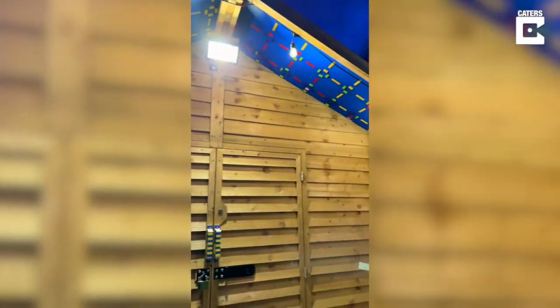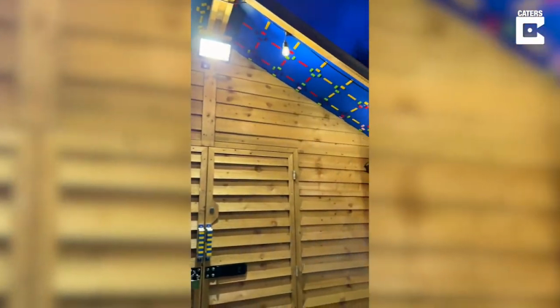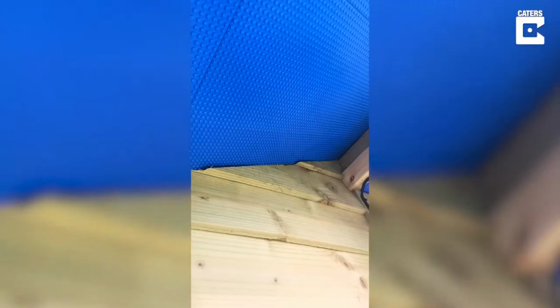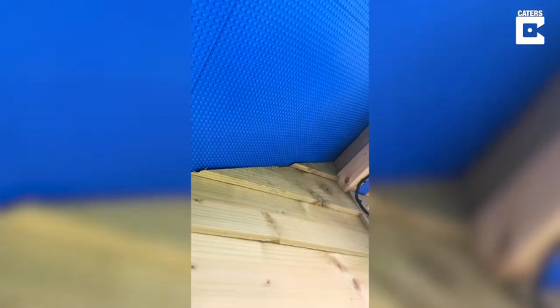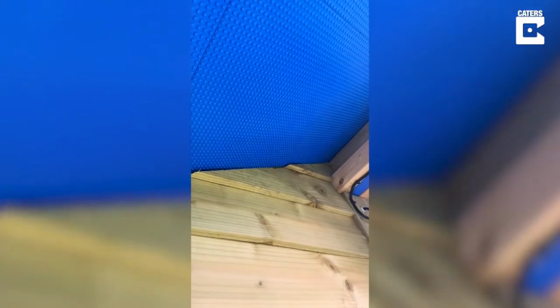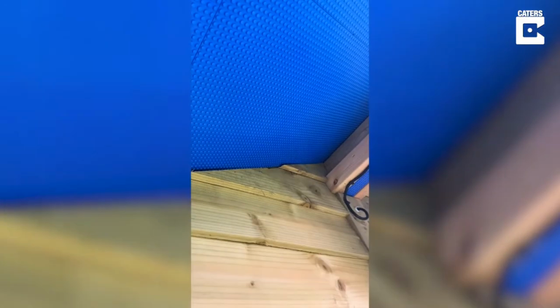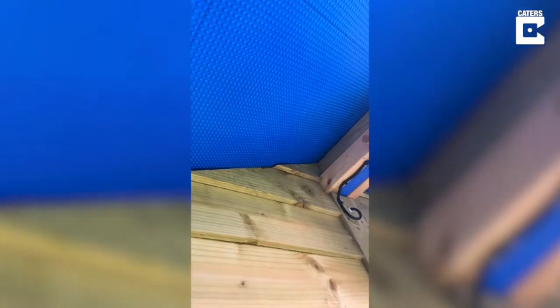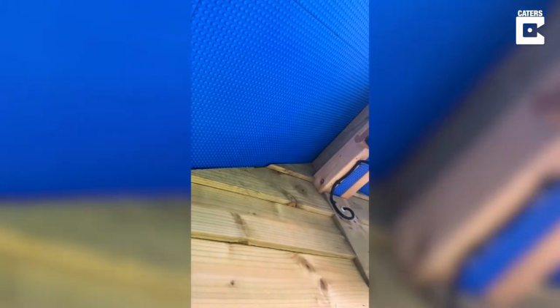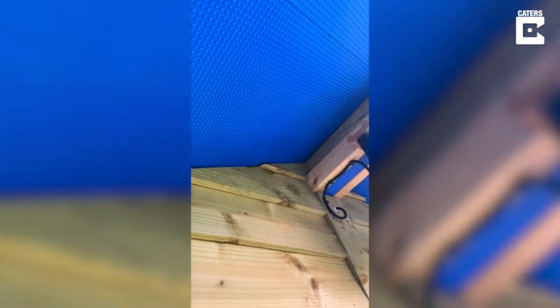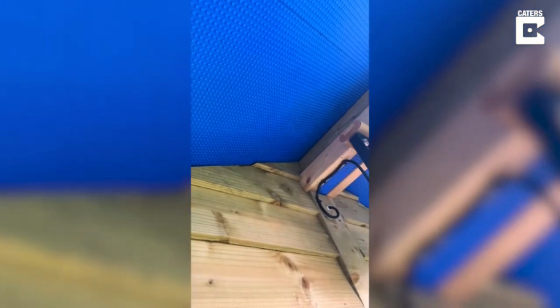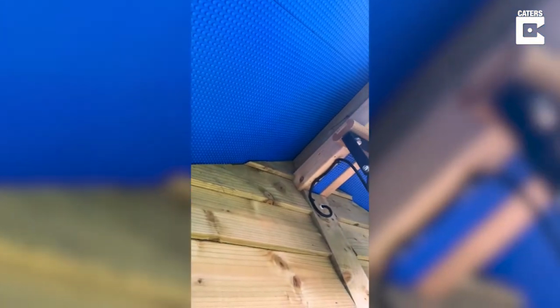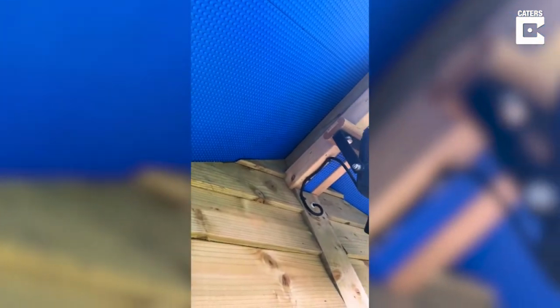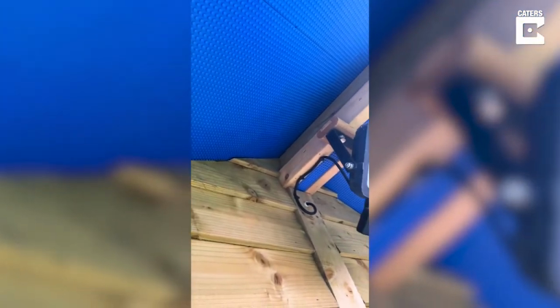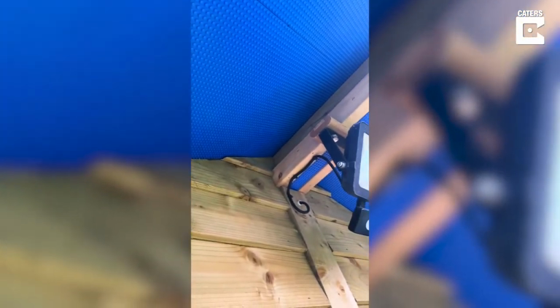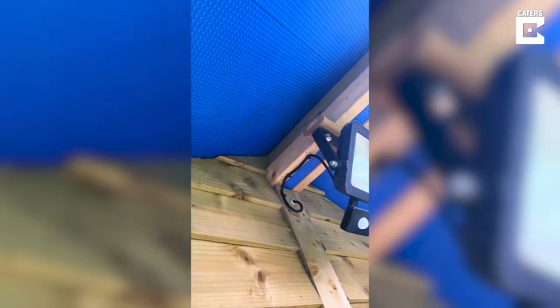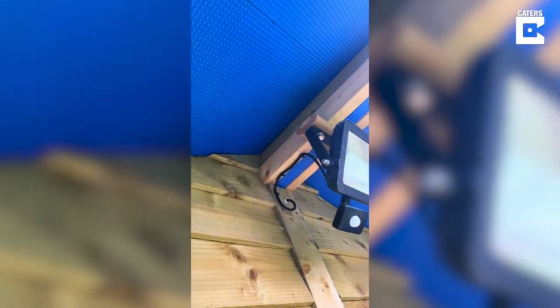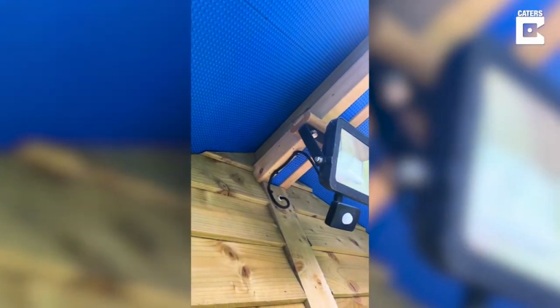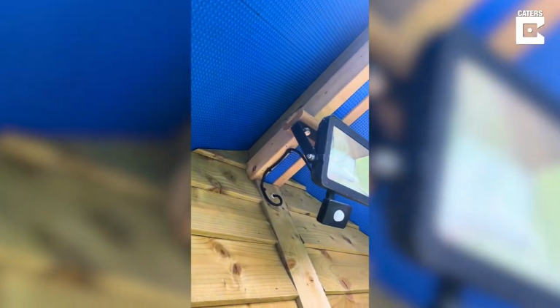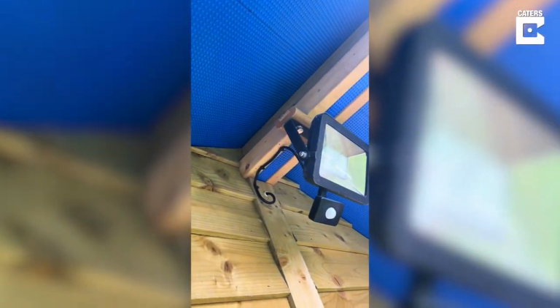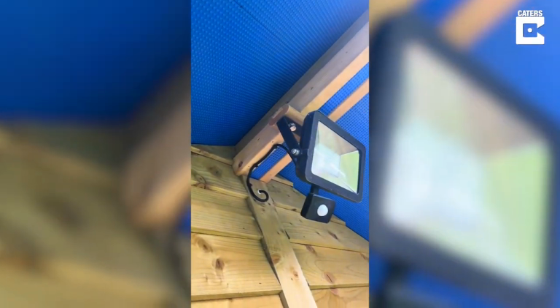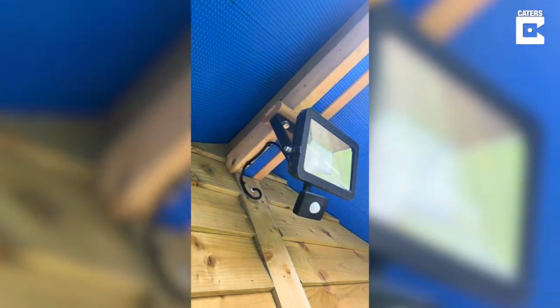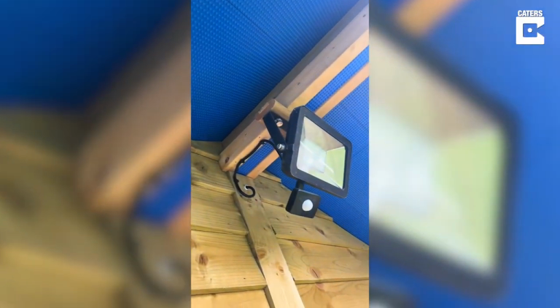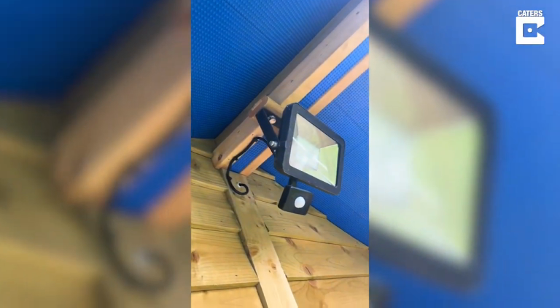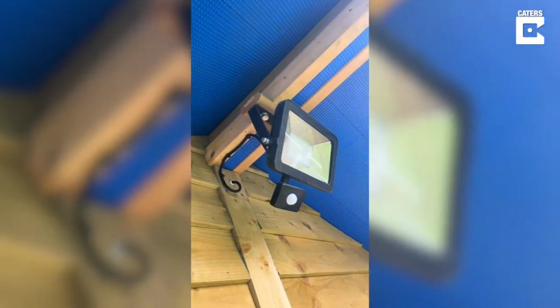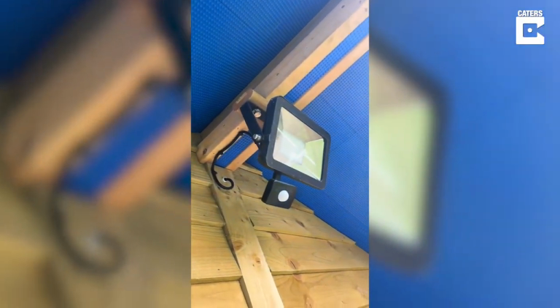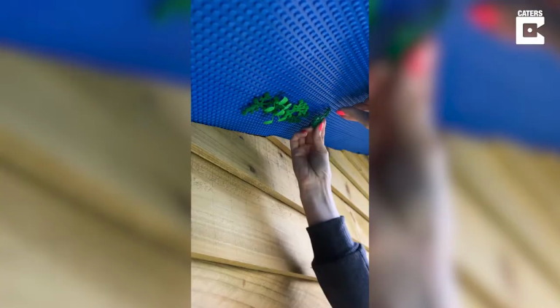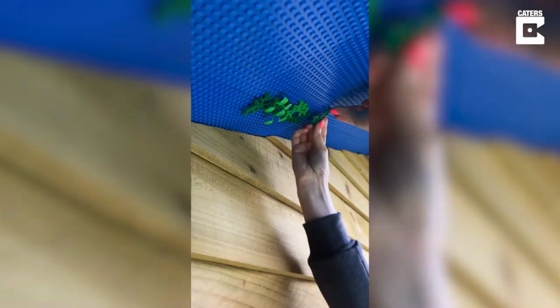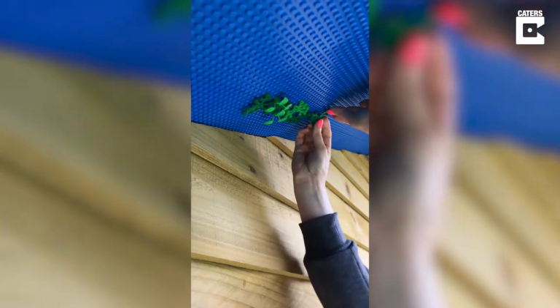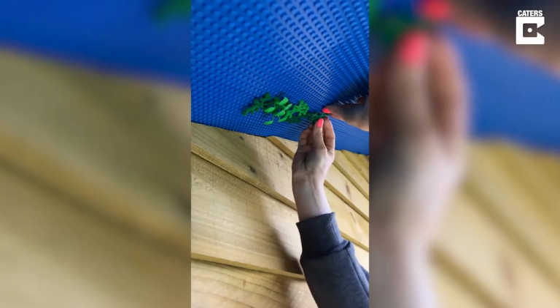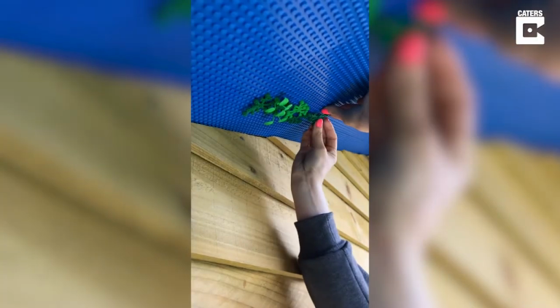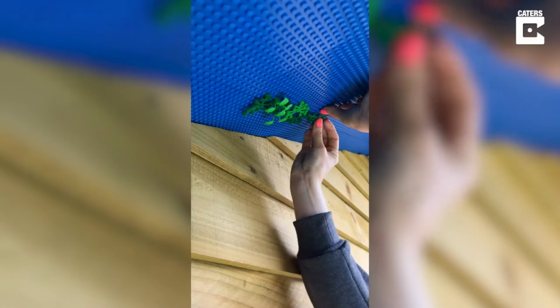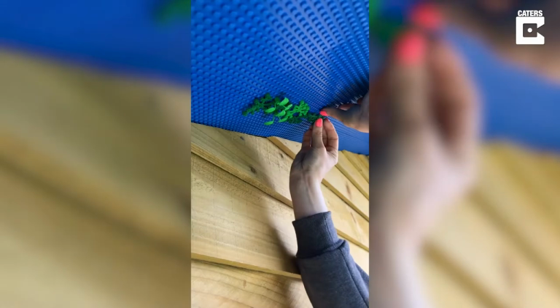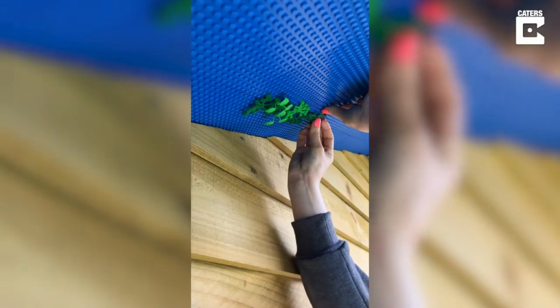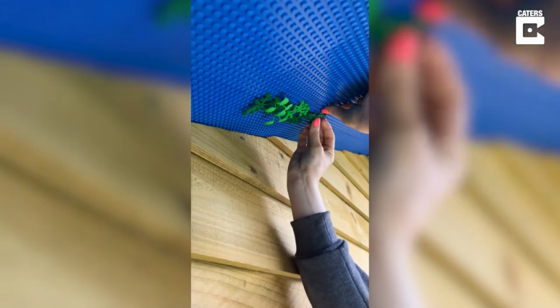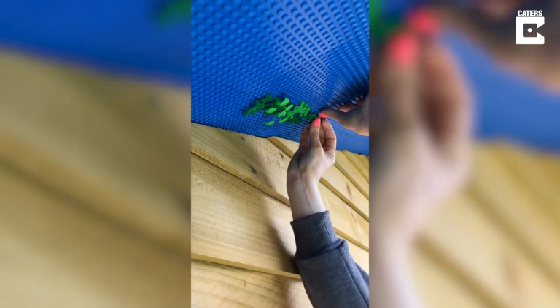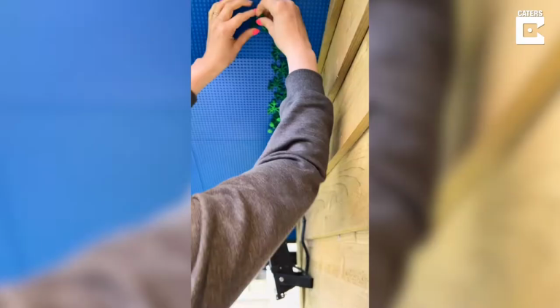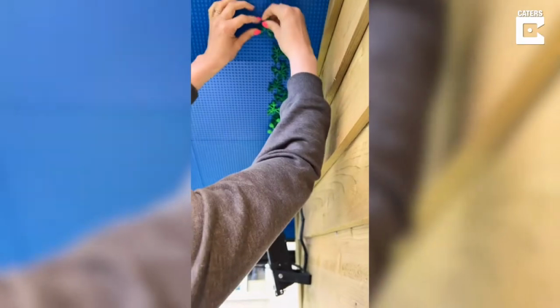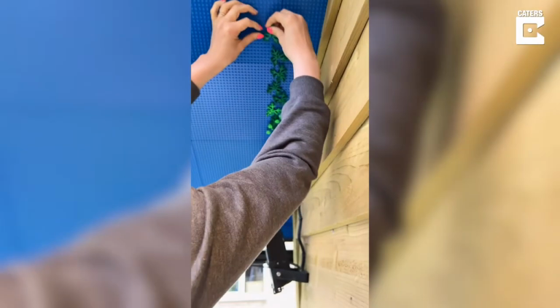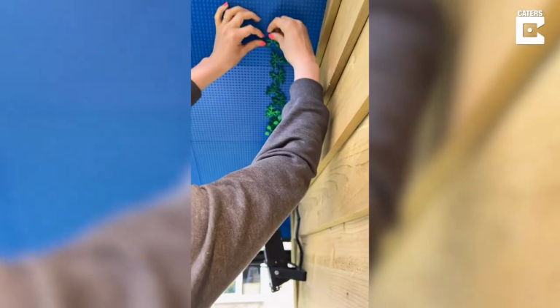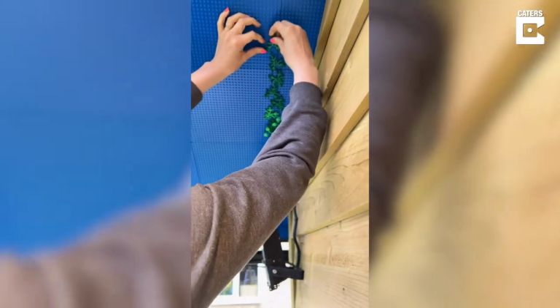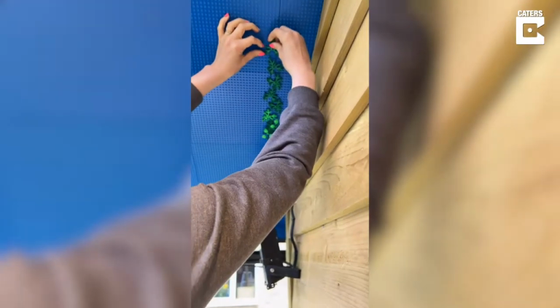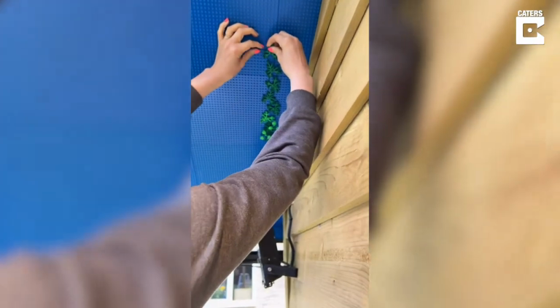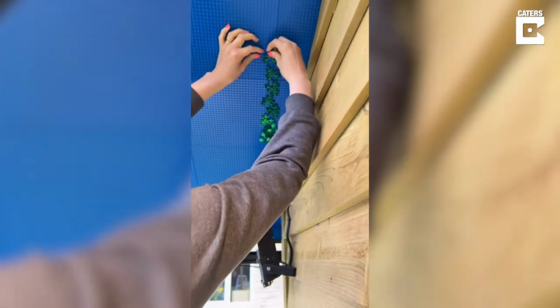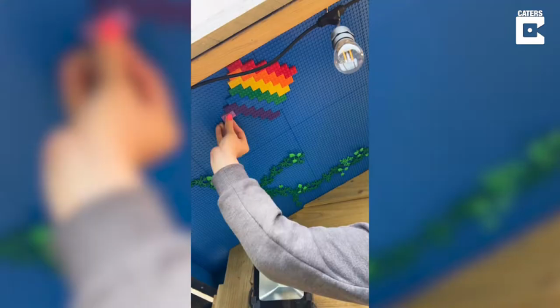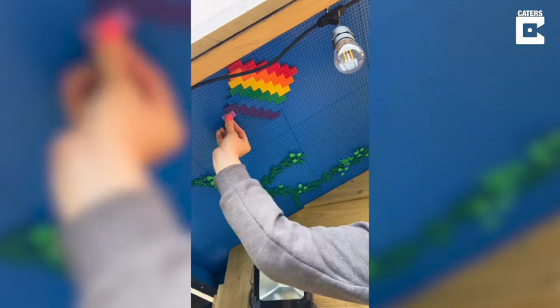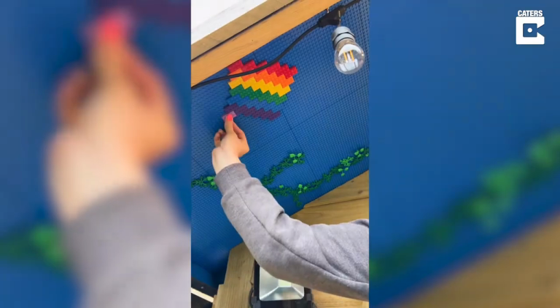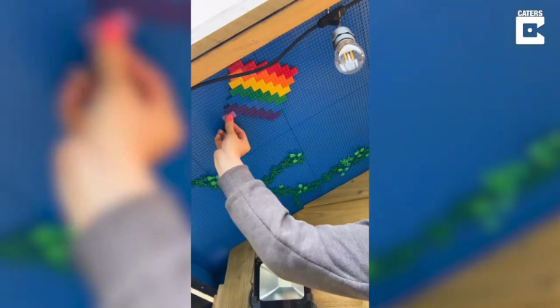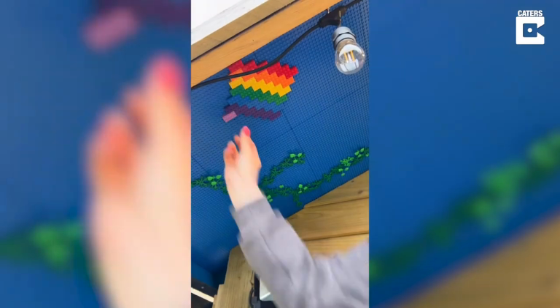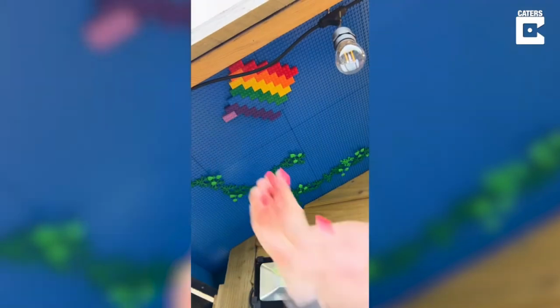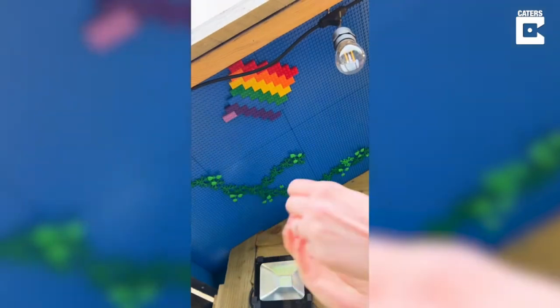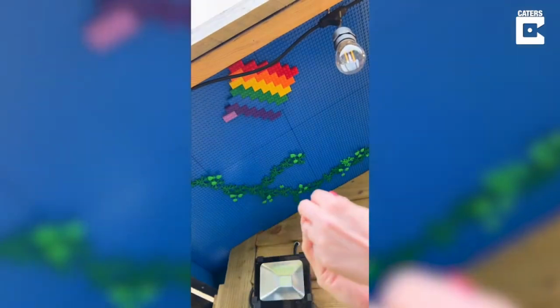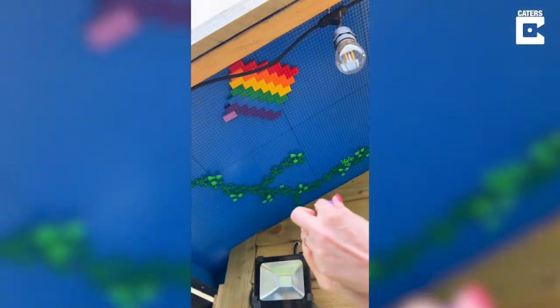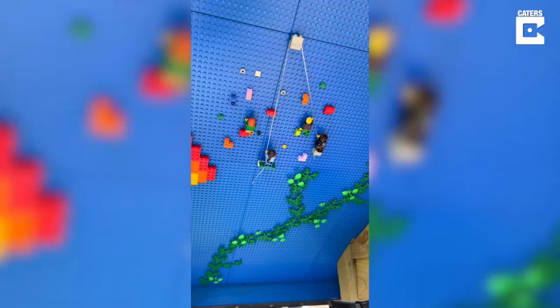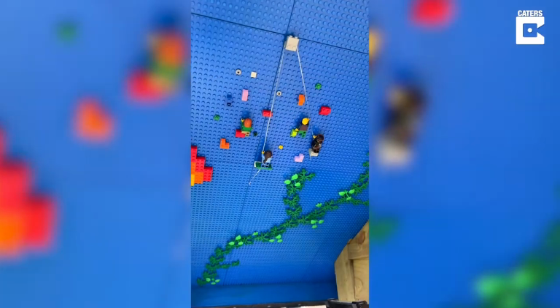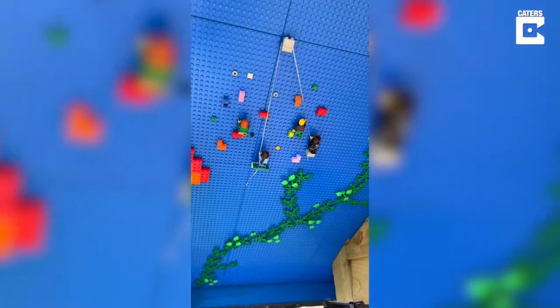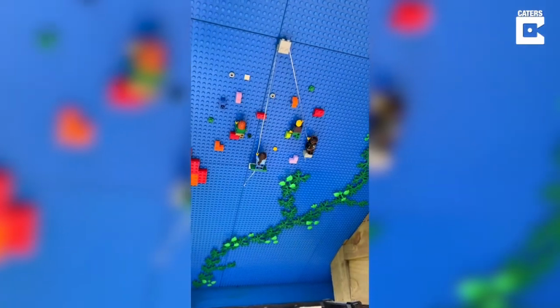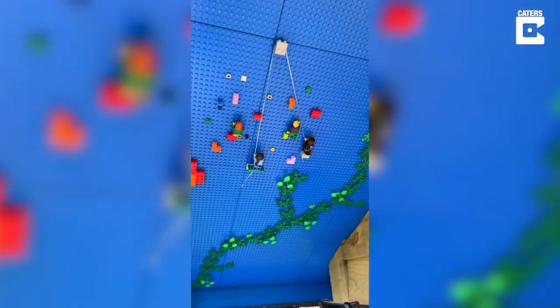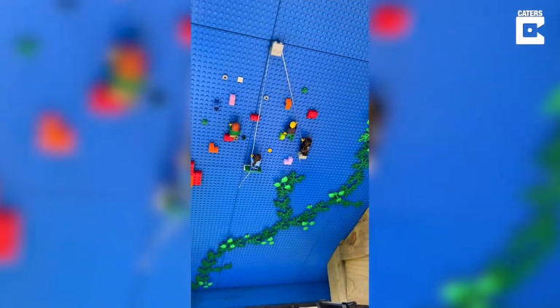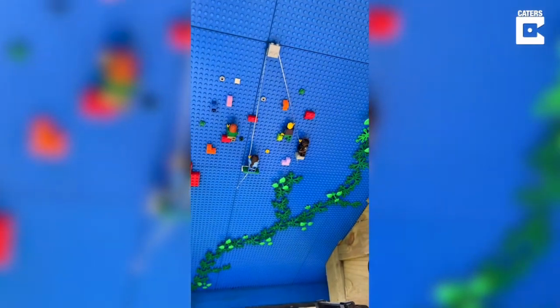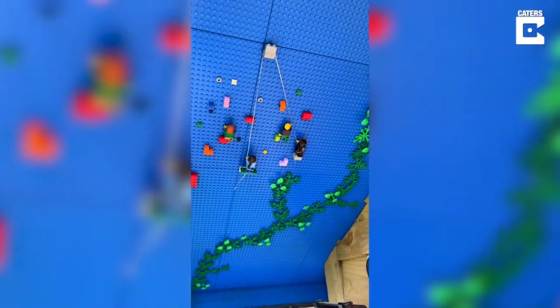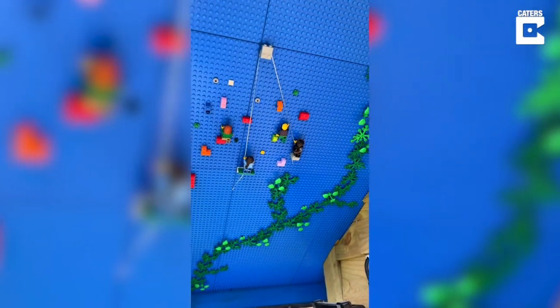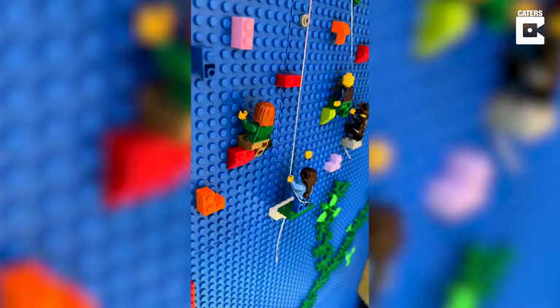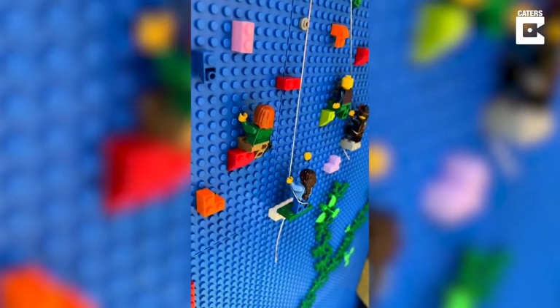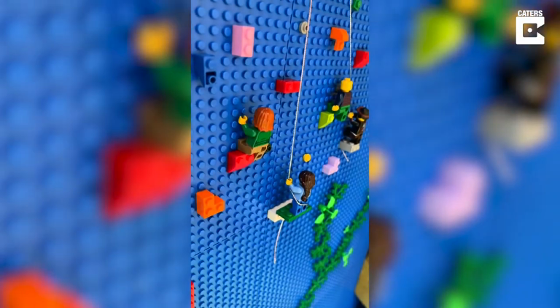After the adhesive was dry I took away the spacer blocks, and then it was time to decorate — it's definitely one of my favourite Lego upgrades.